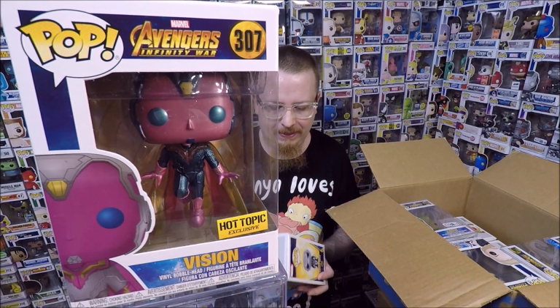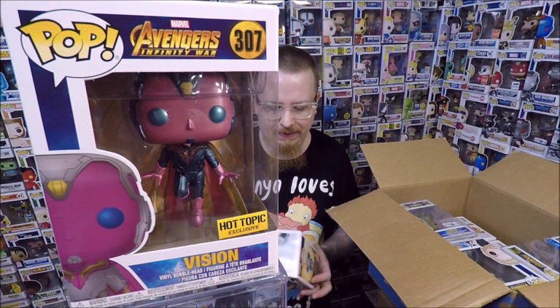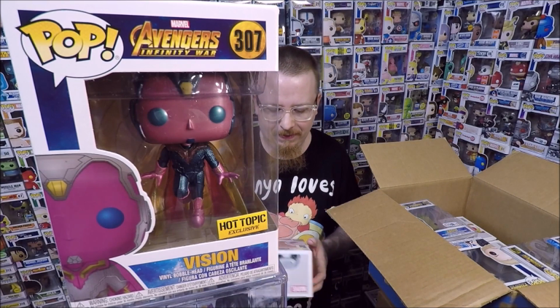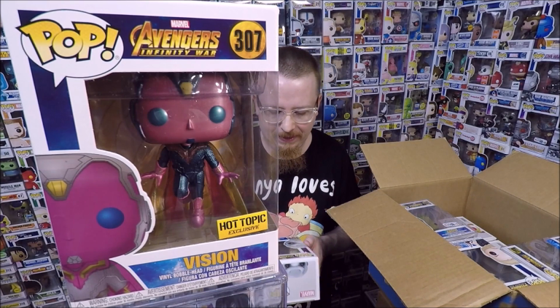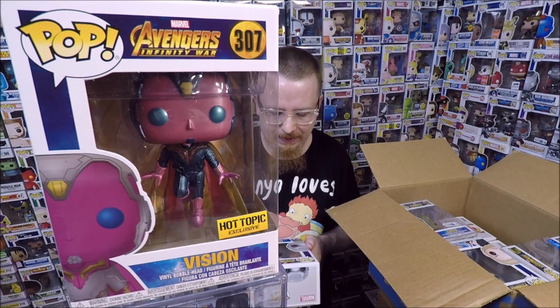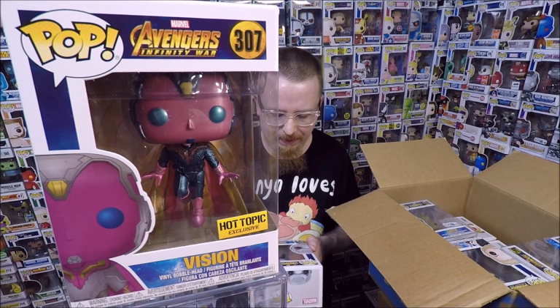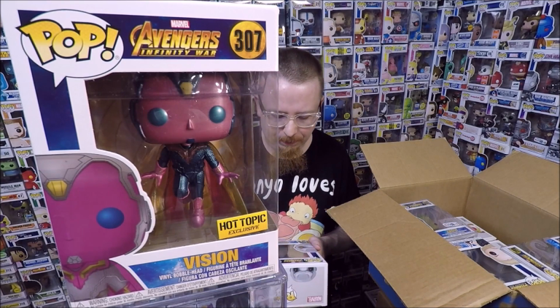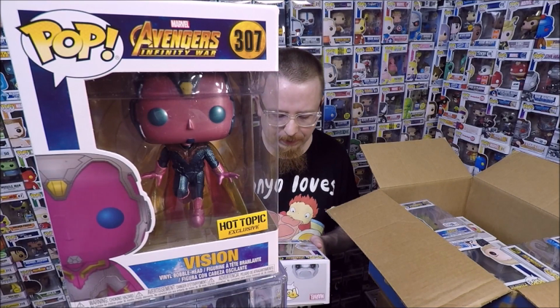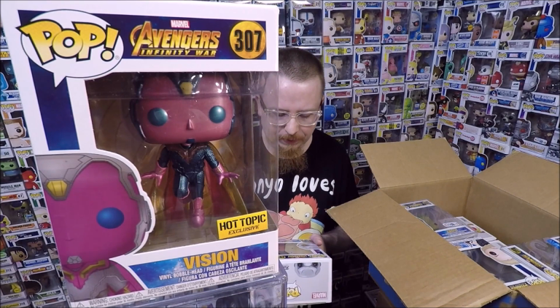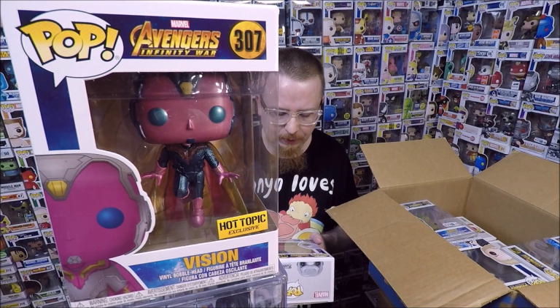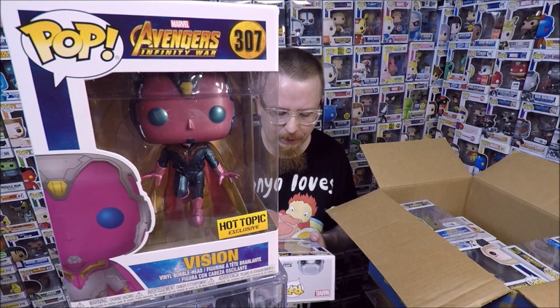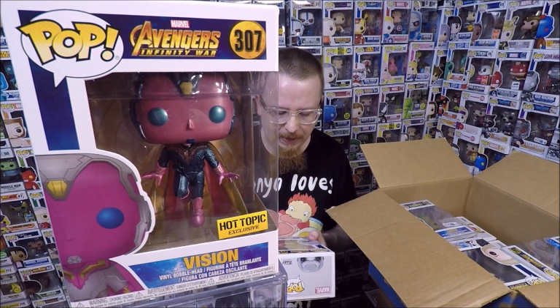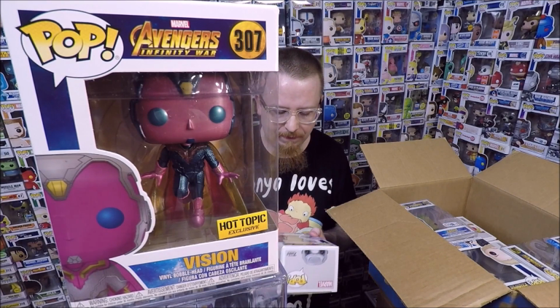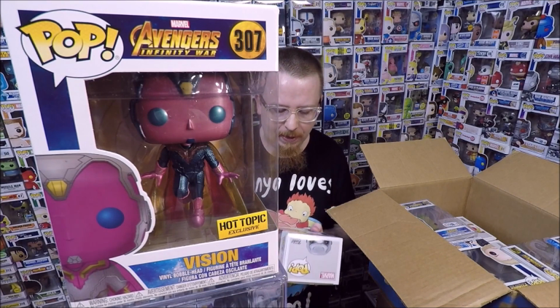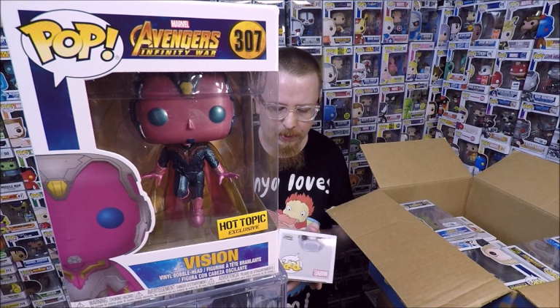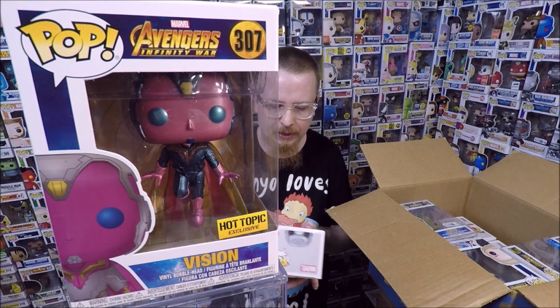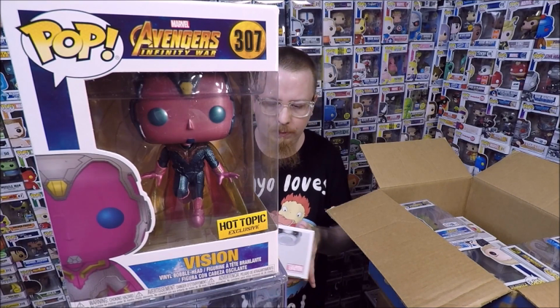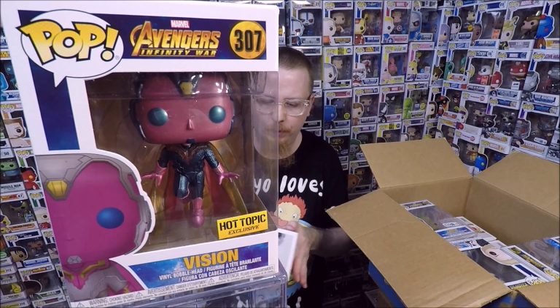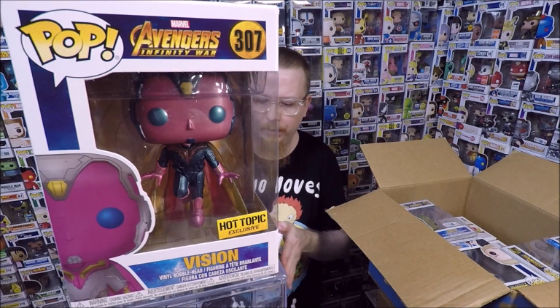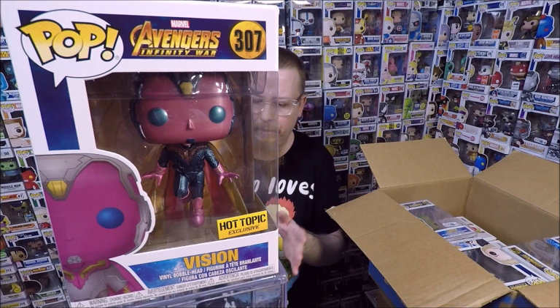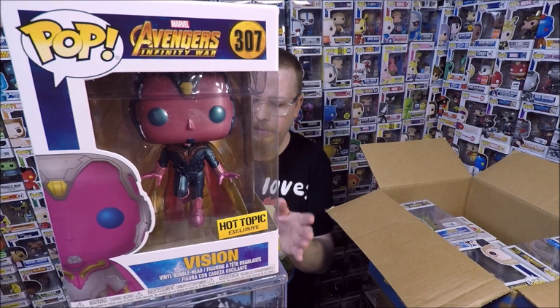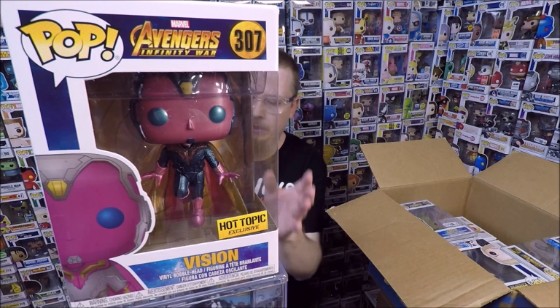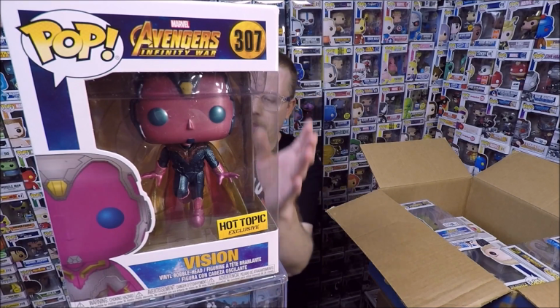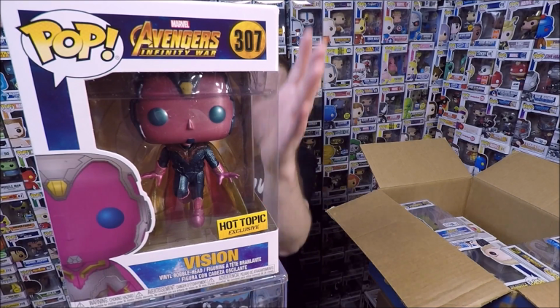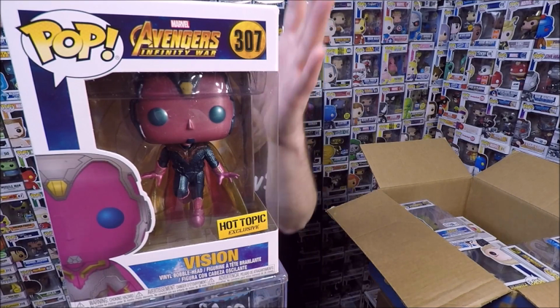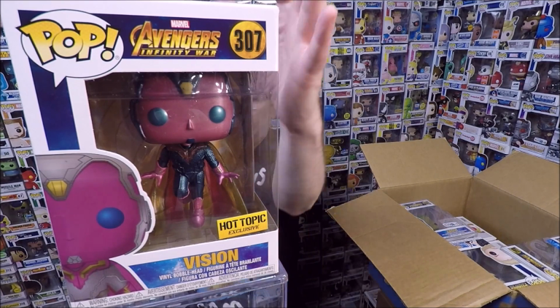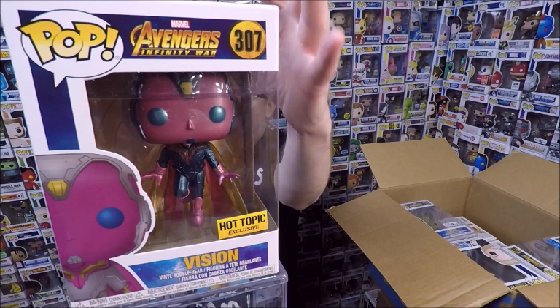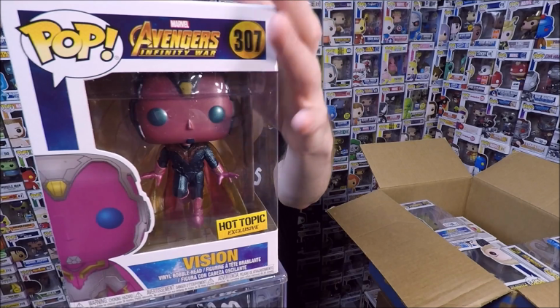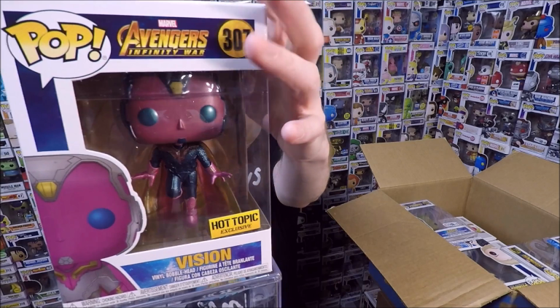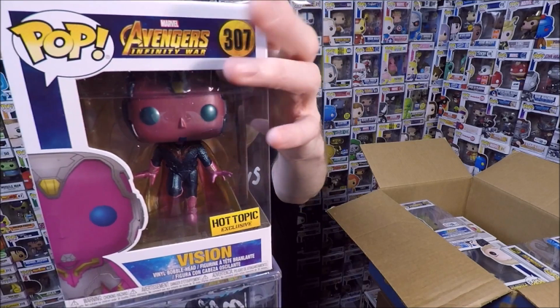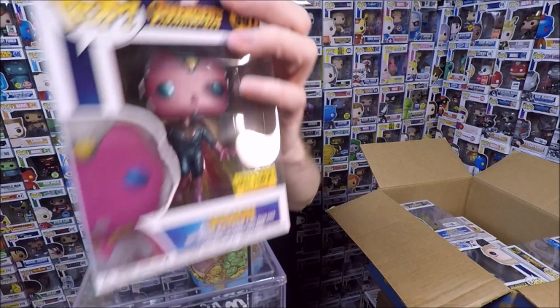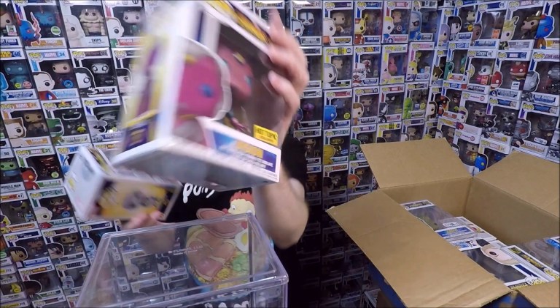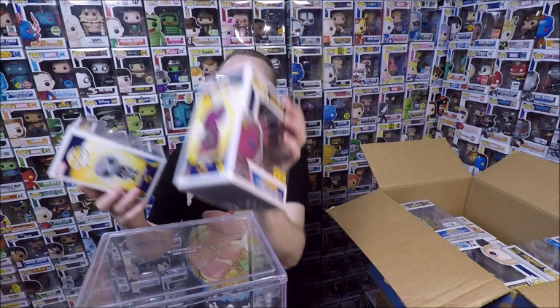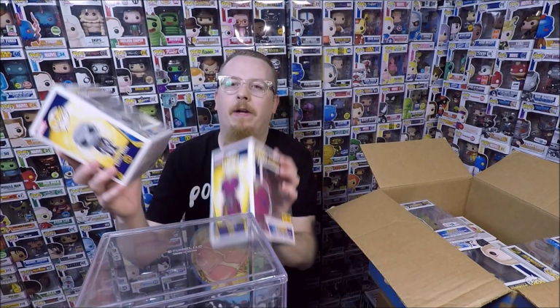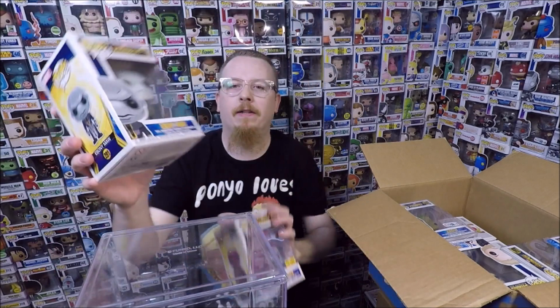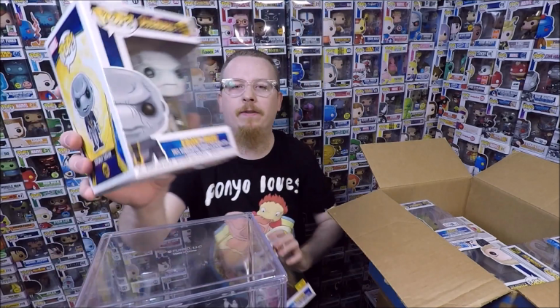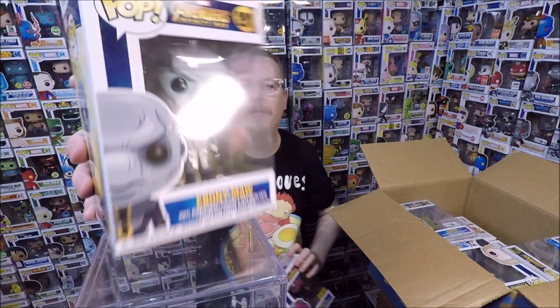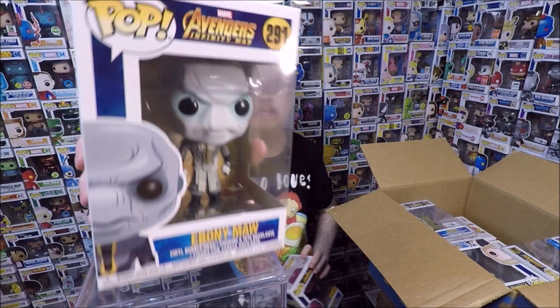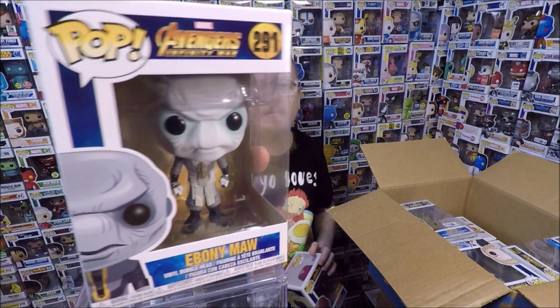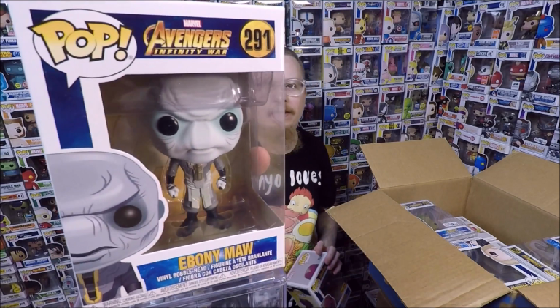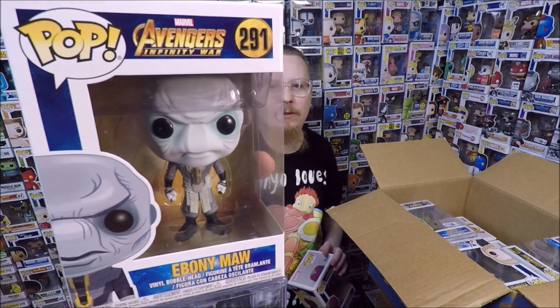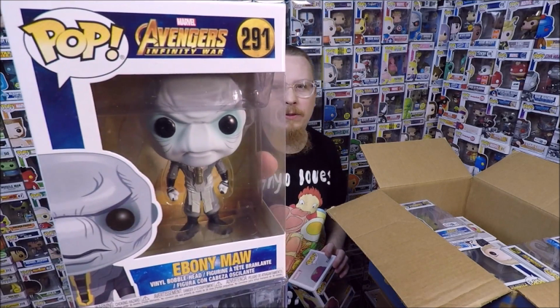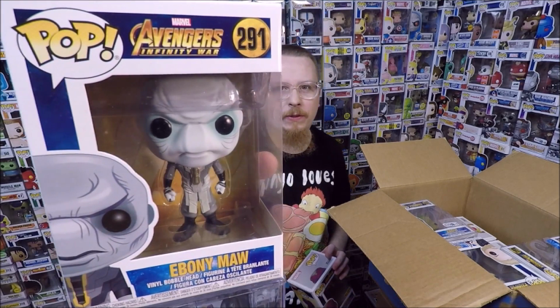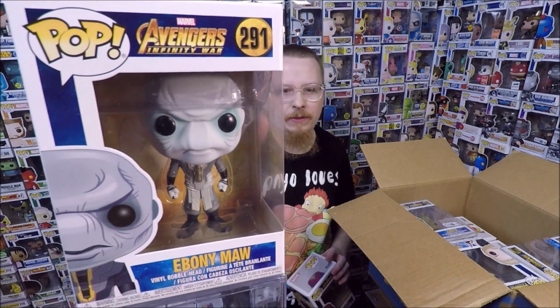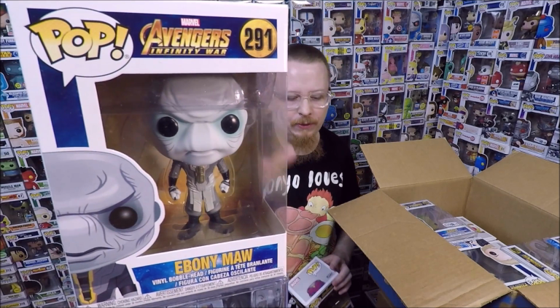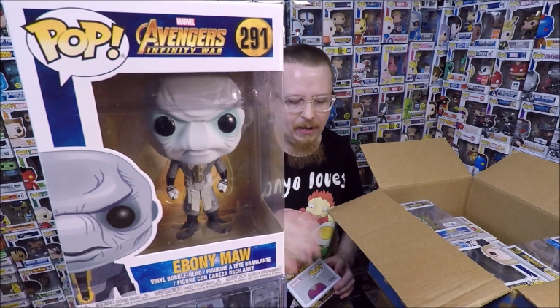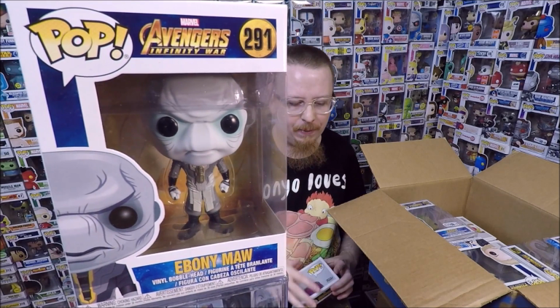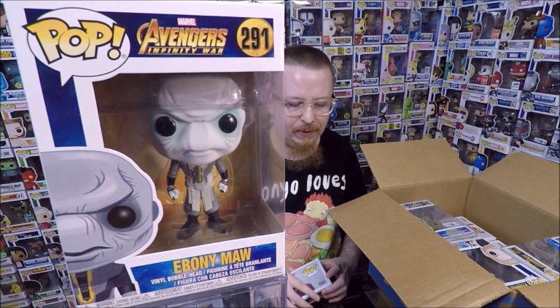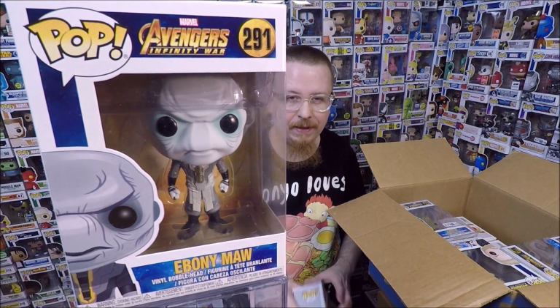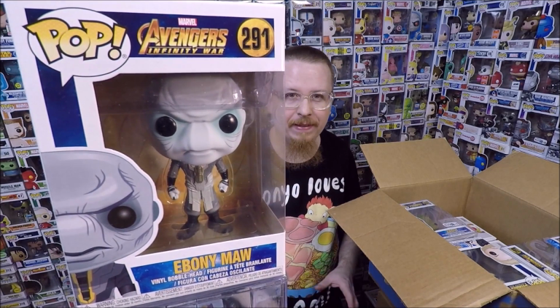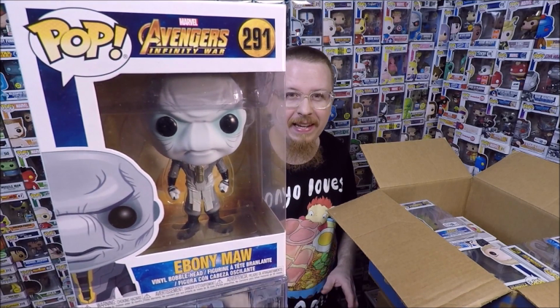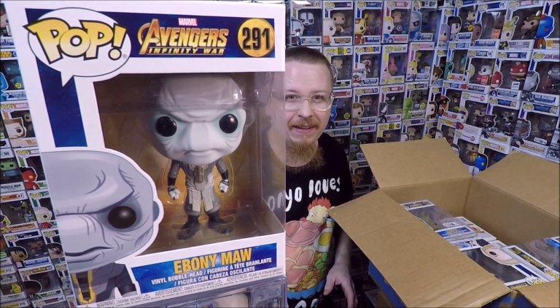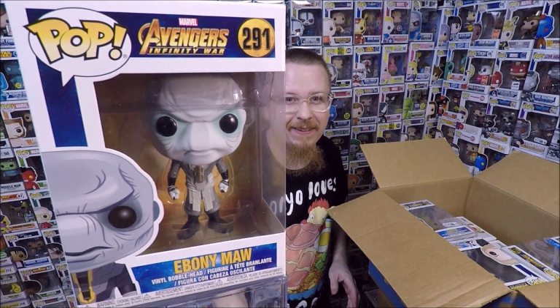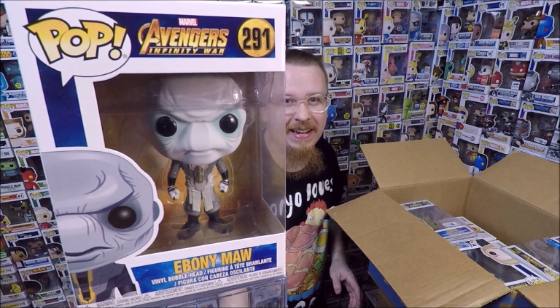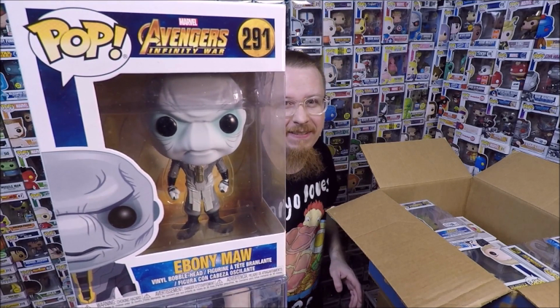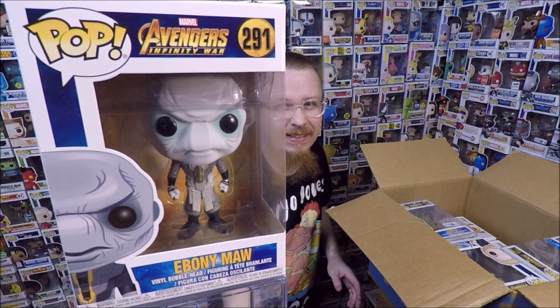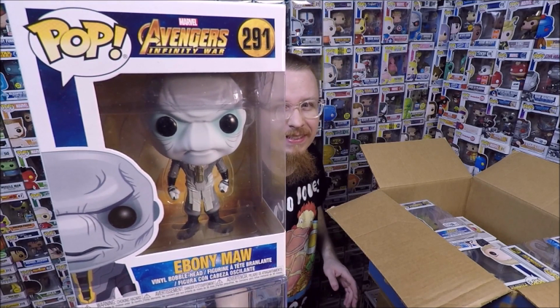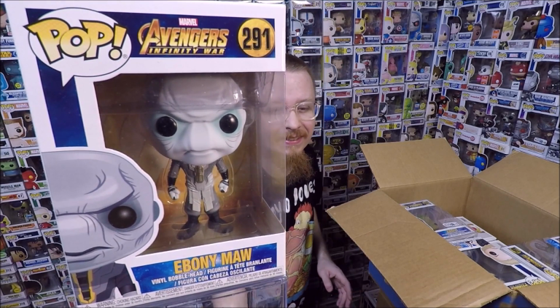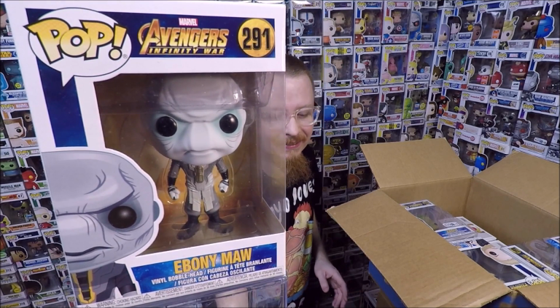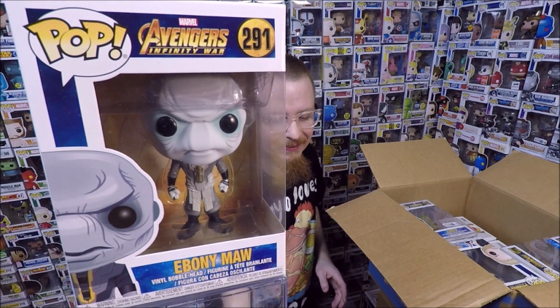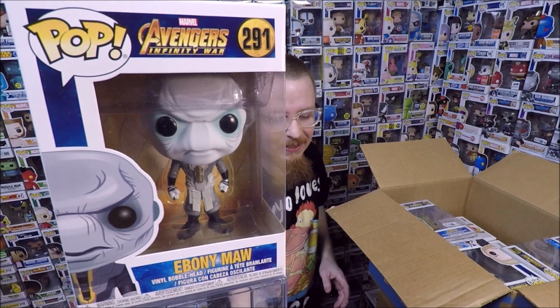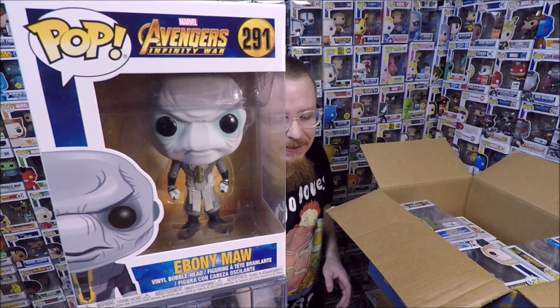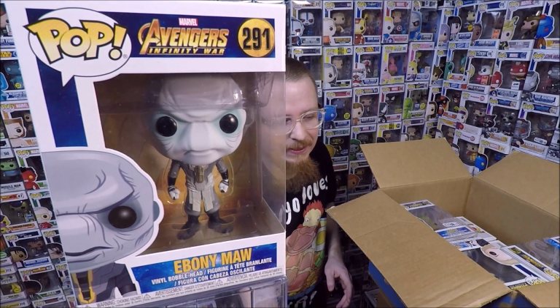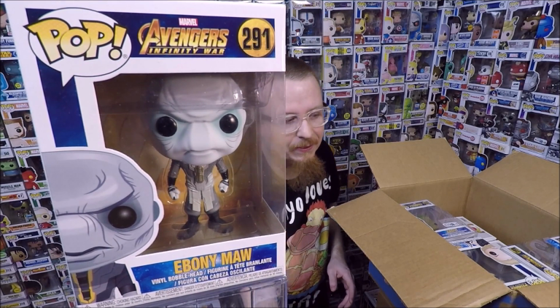Number two, we have Ebony Maw. This is just the regular one. That's cool — so happy to have that. I don't have it, so now I do.